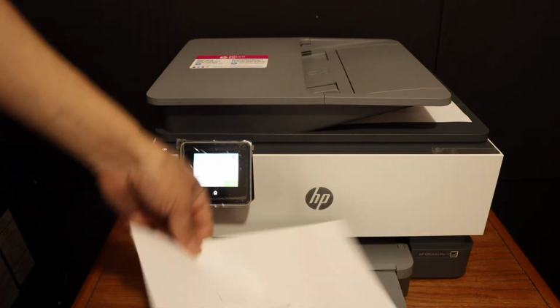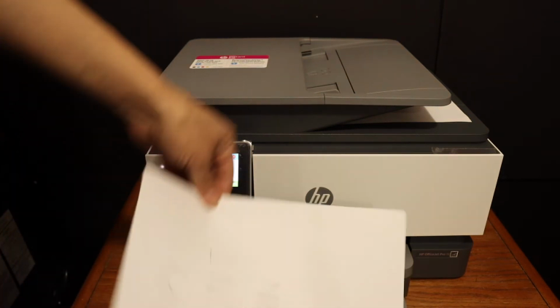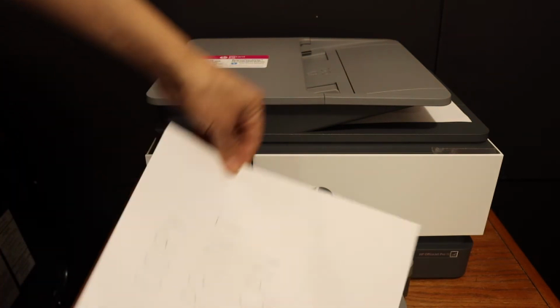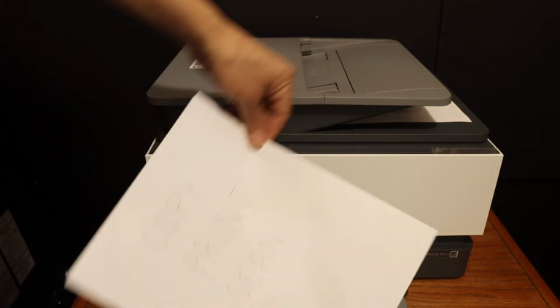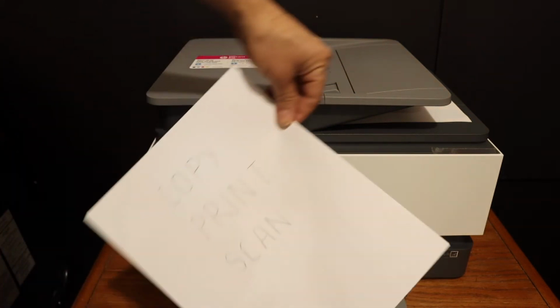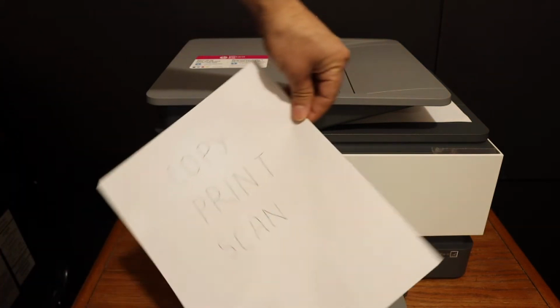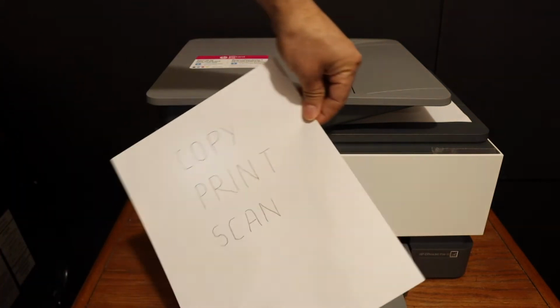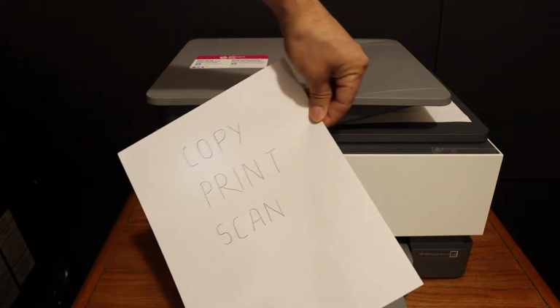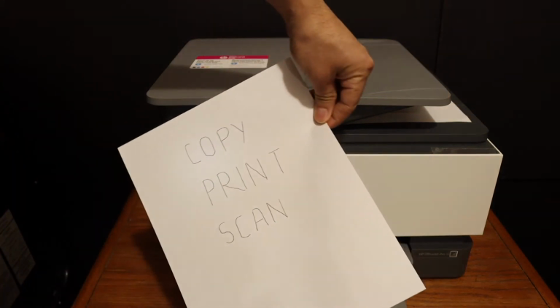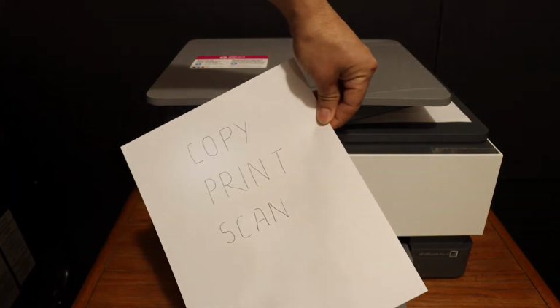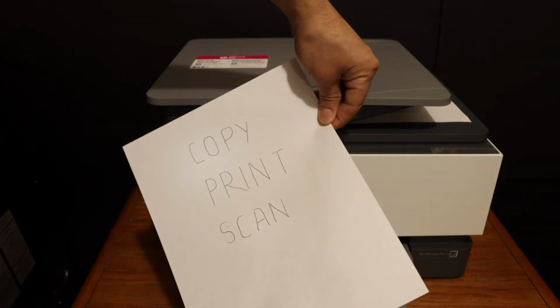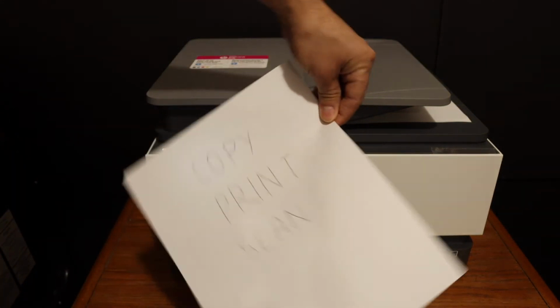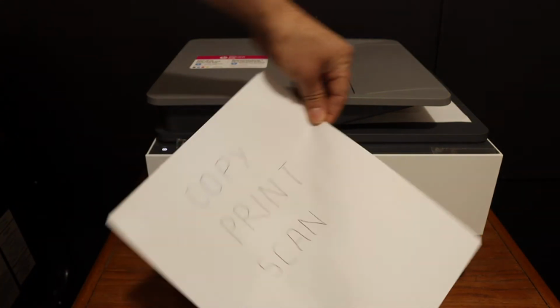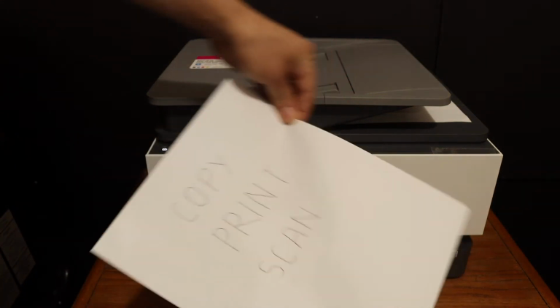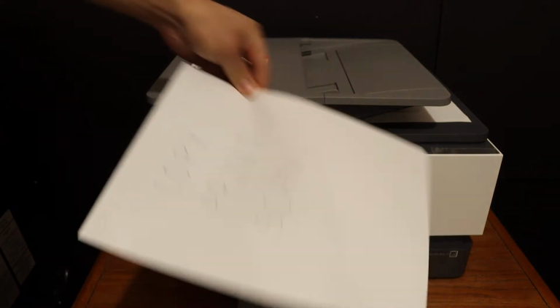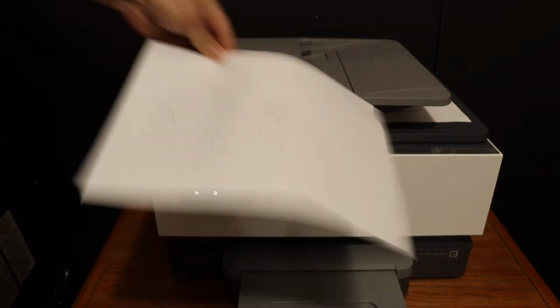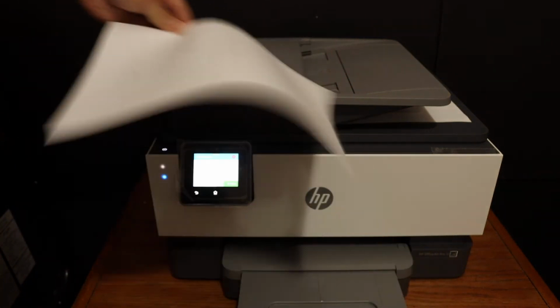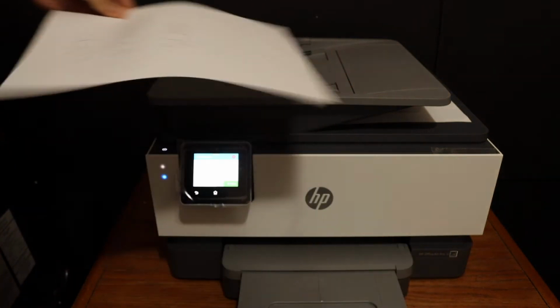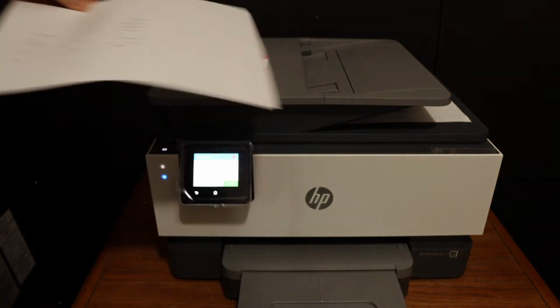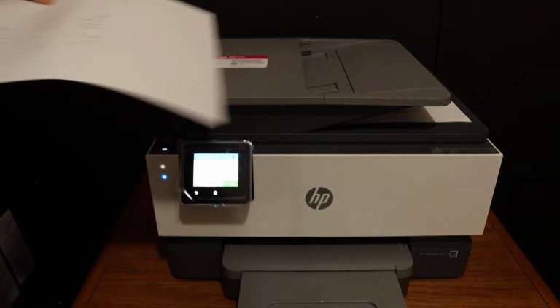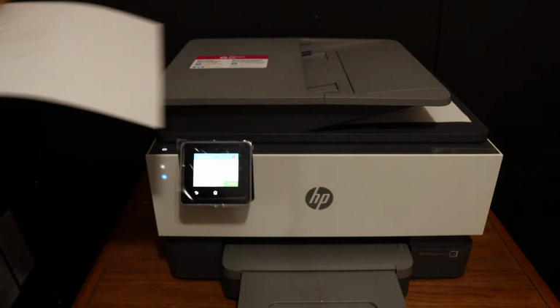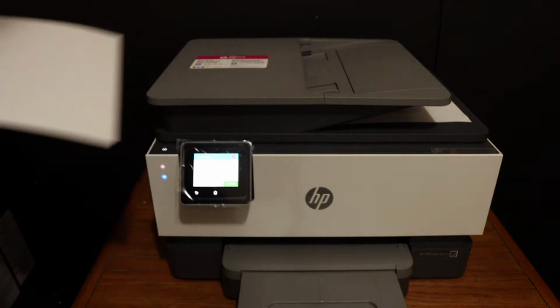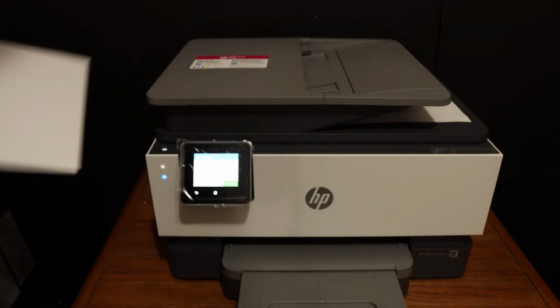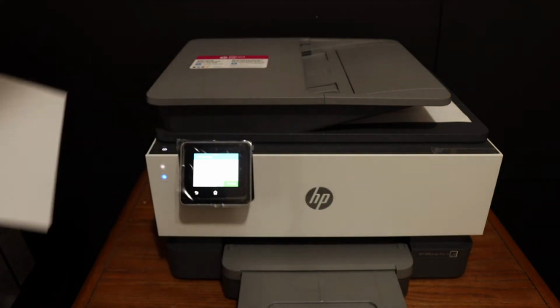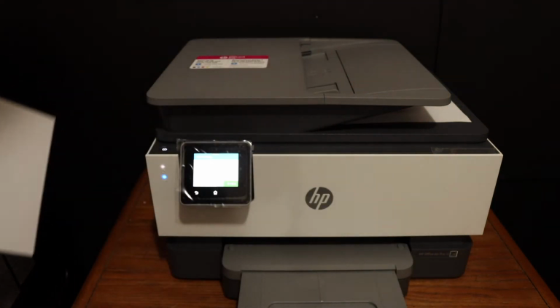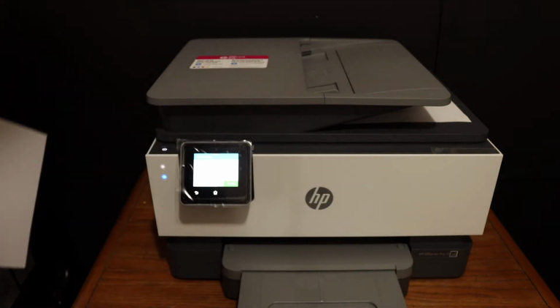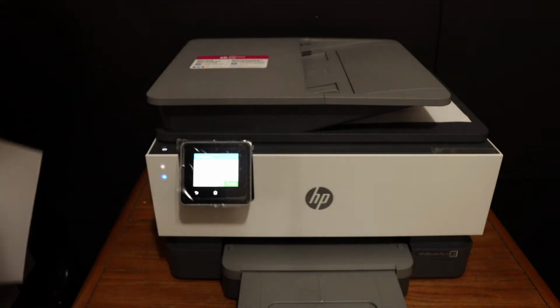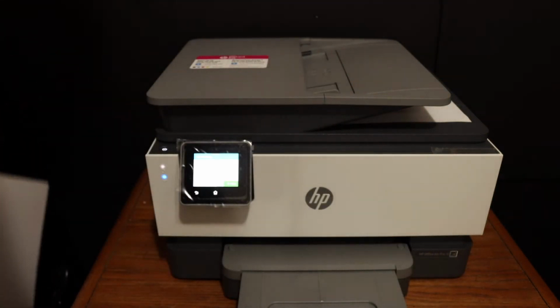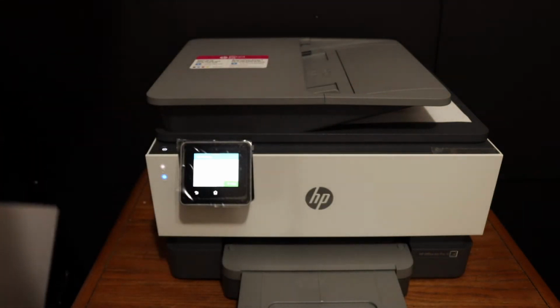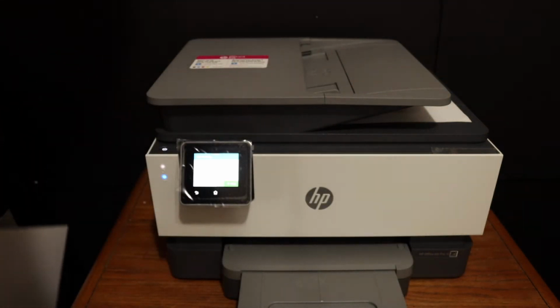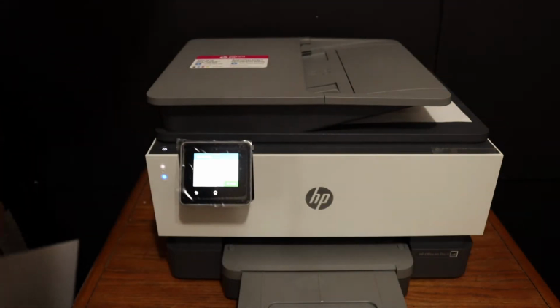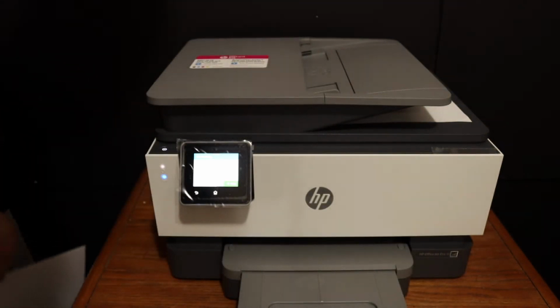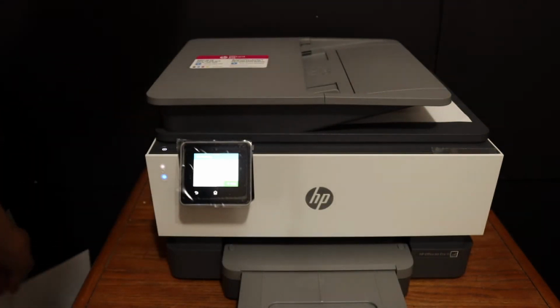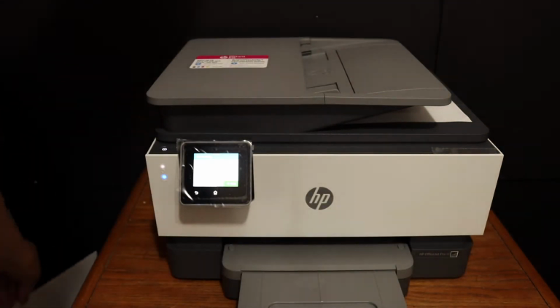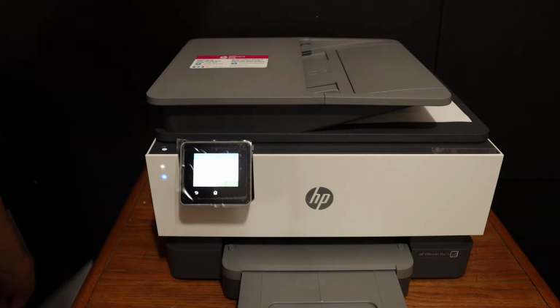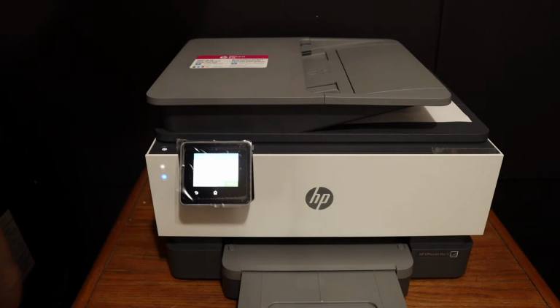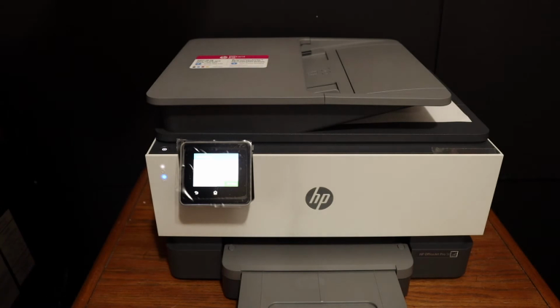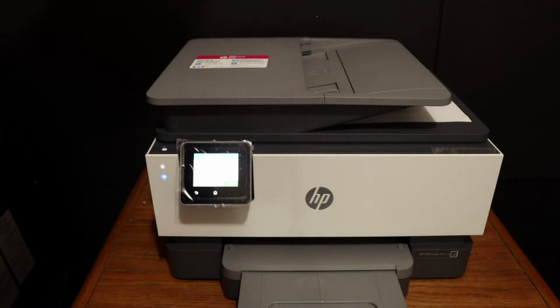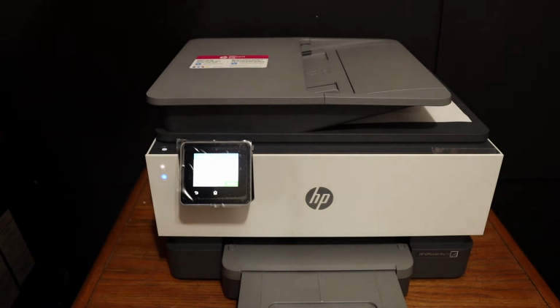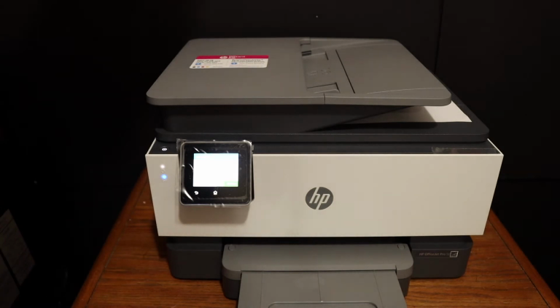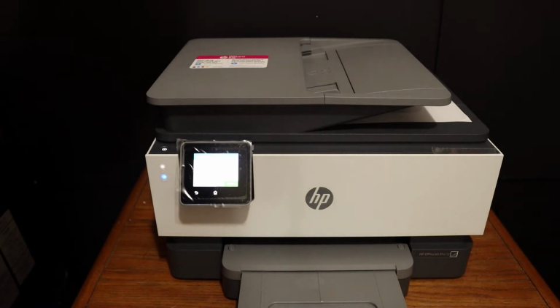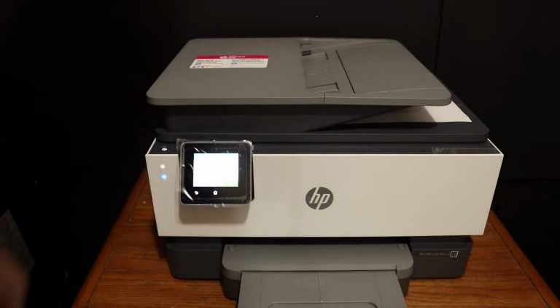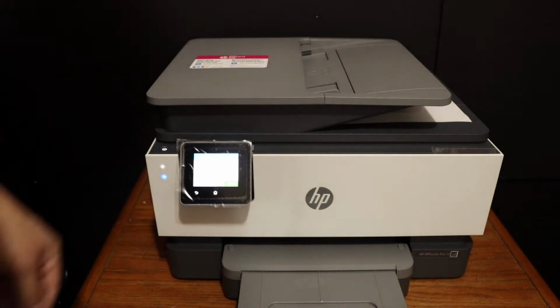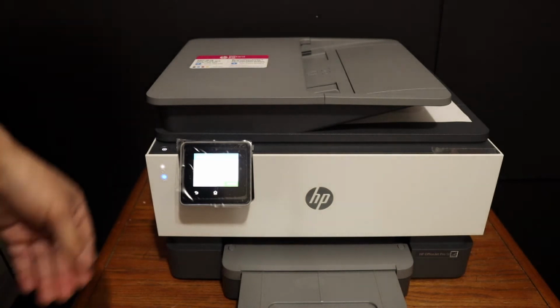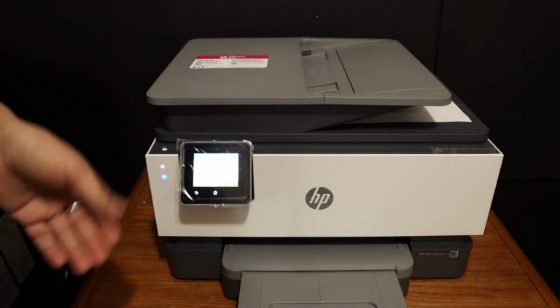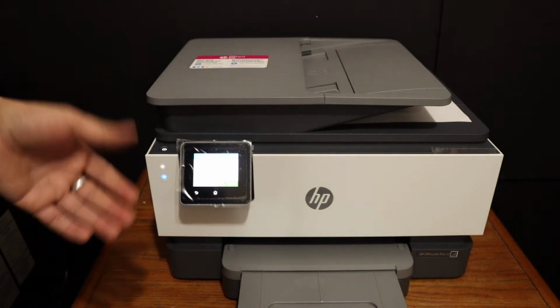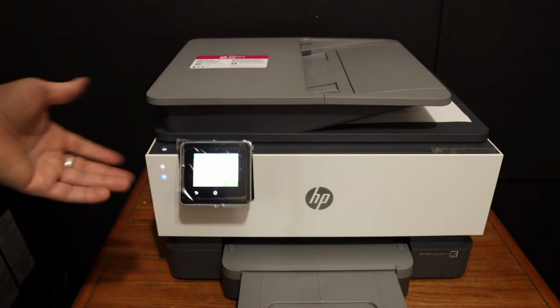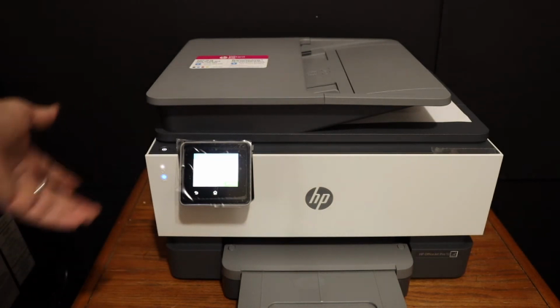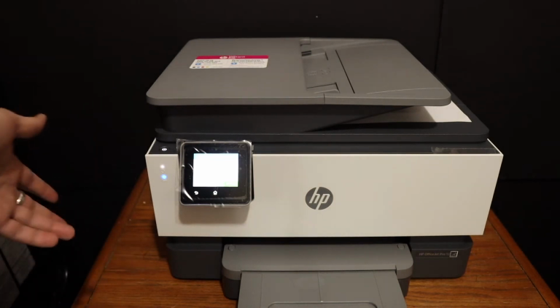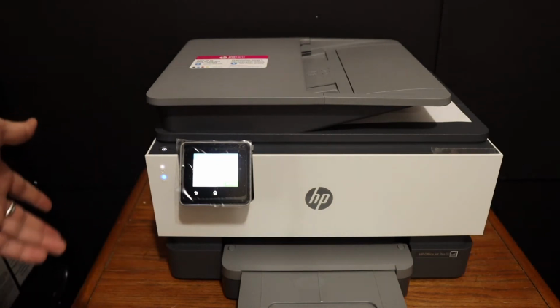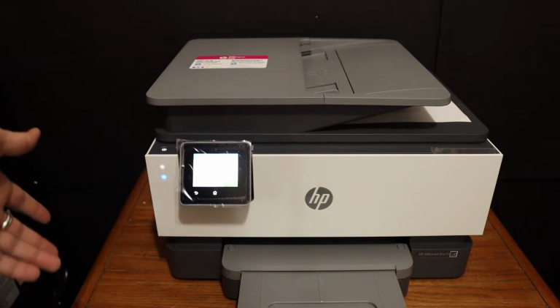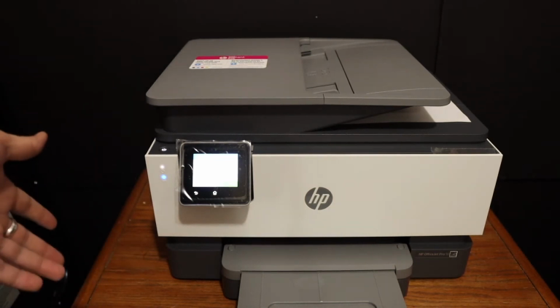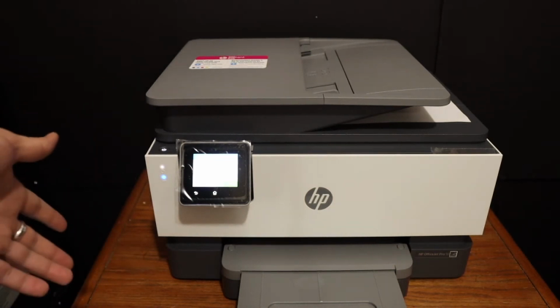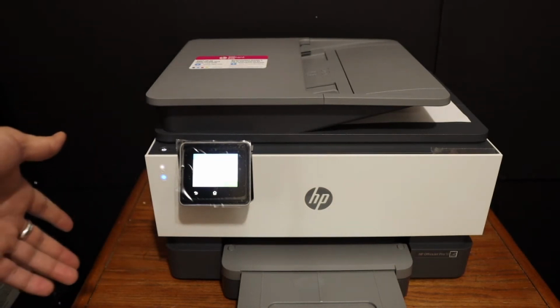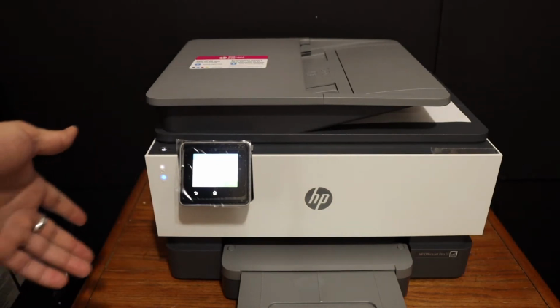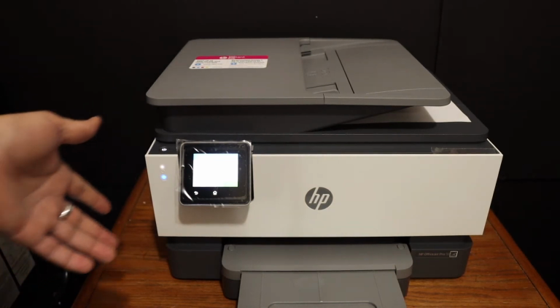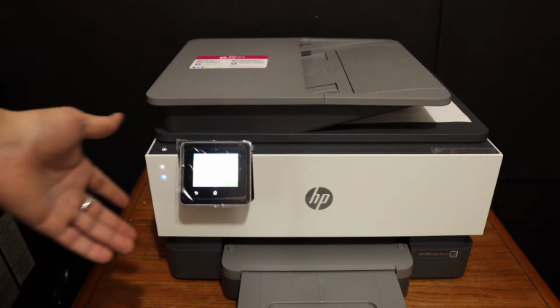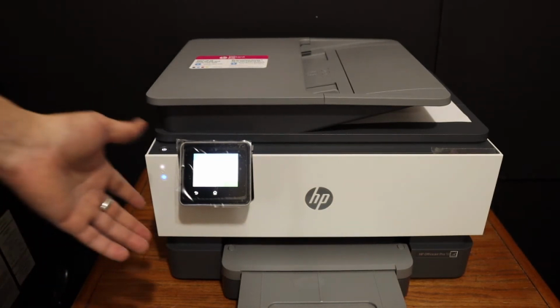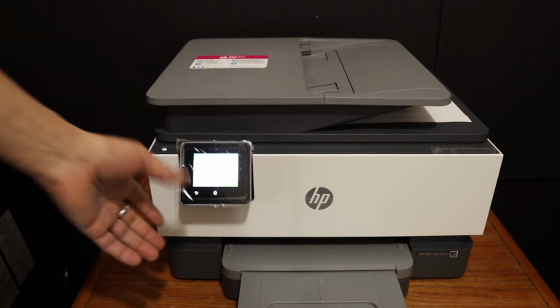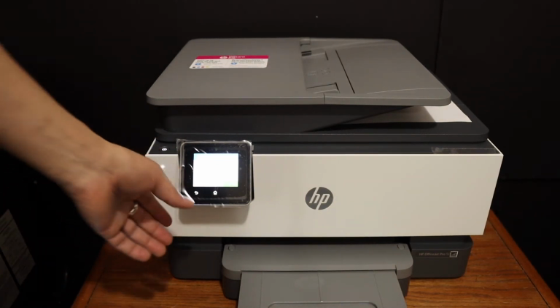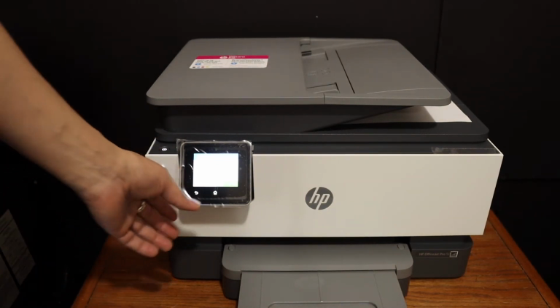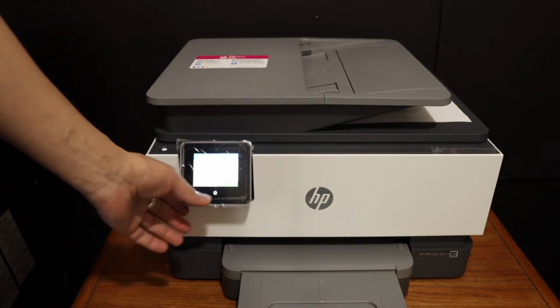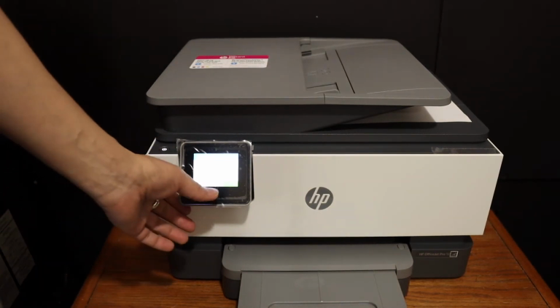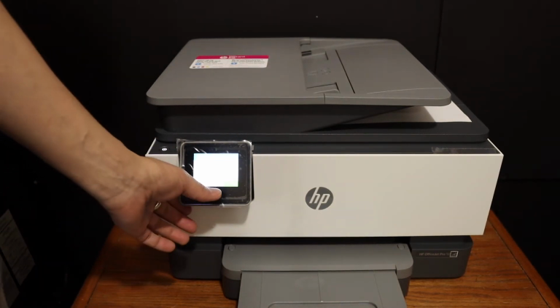Here we can see the result of the copy. Now to do wireless printing and scanning, we need to connect this printer with the Wi-Fi network of our home or office.